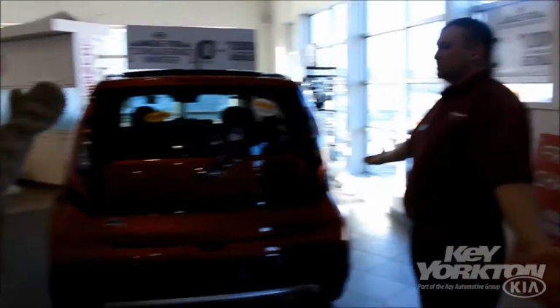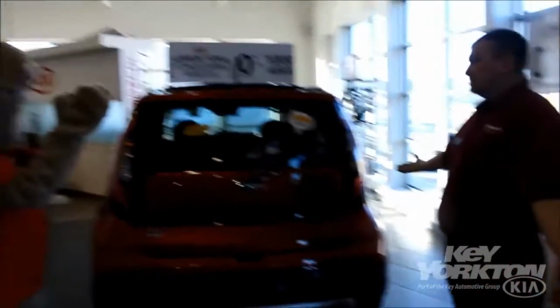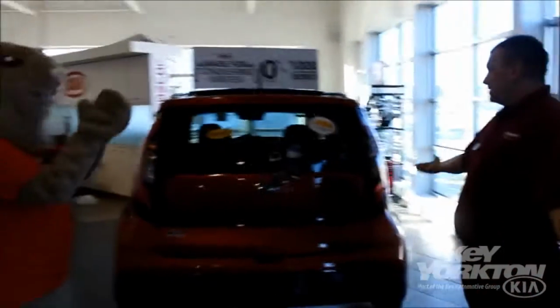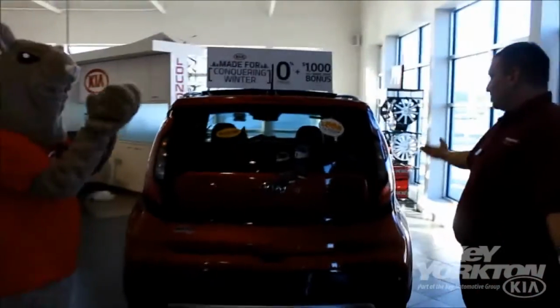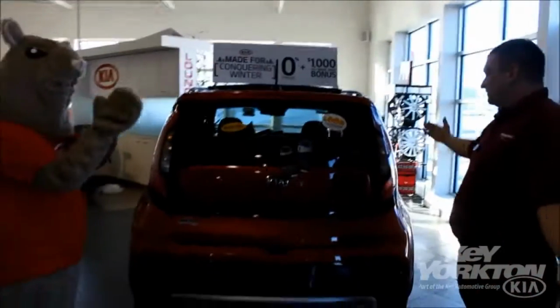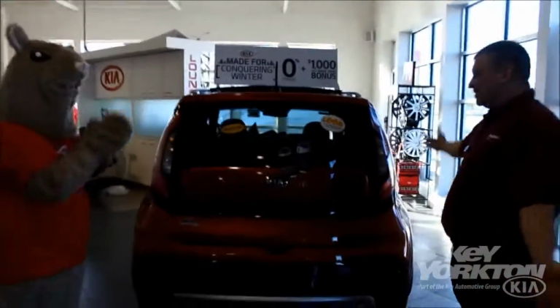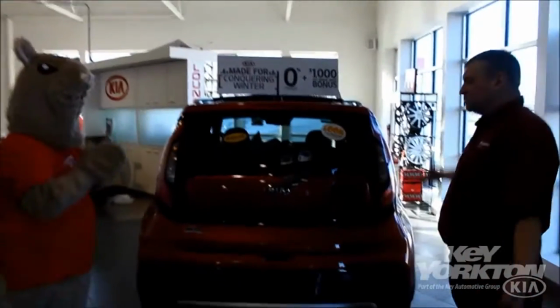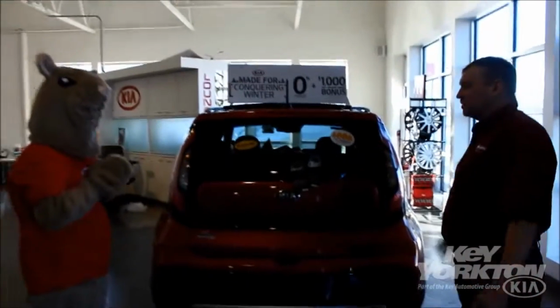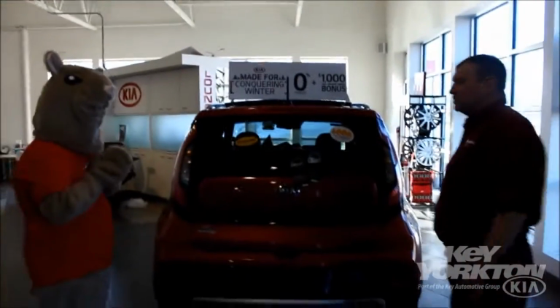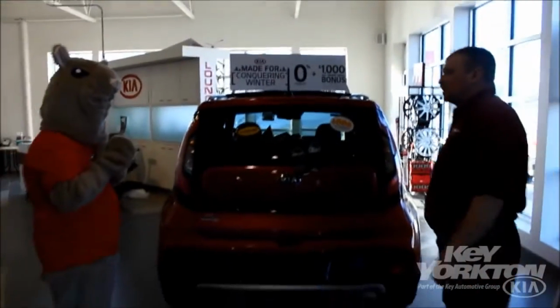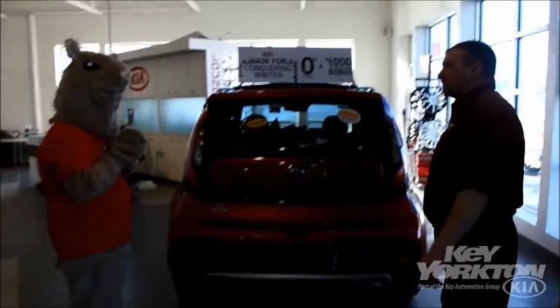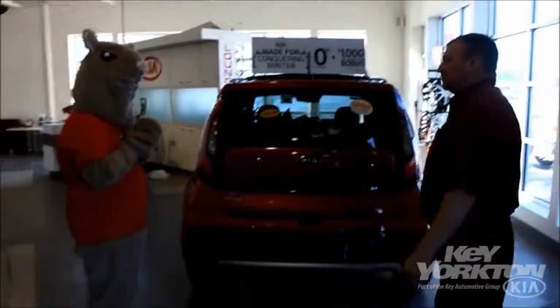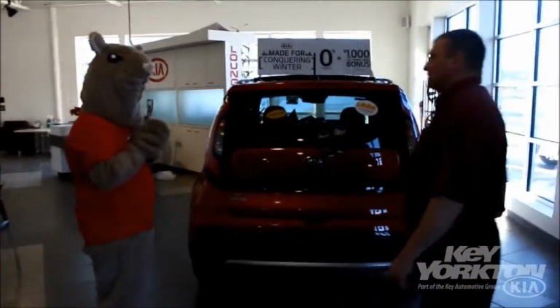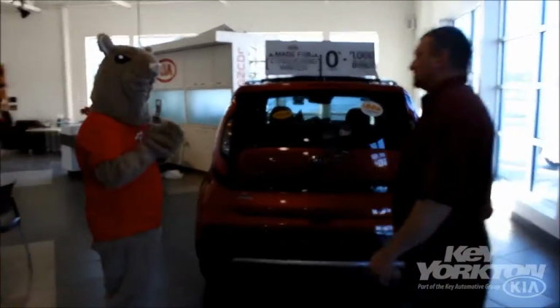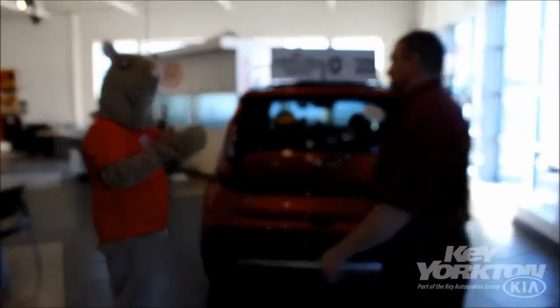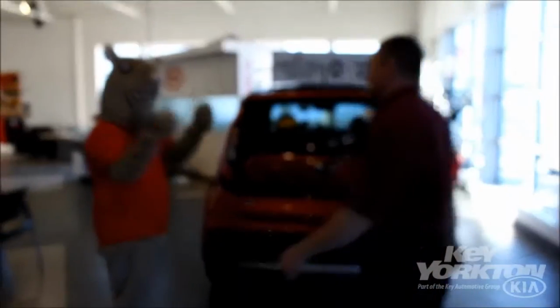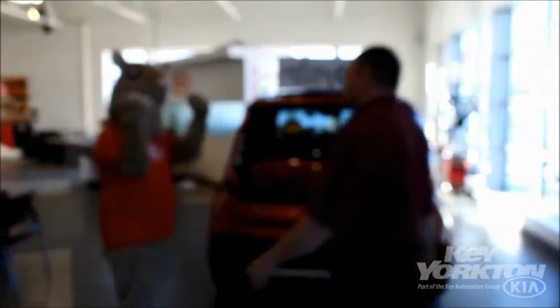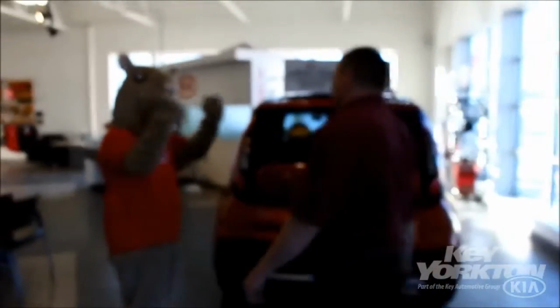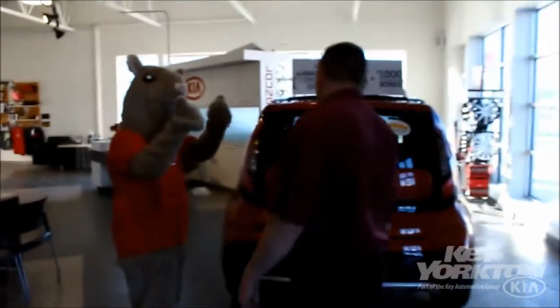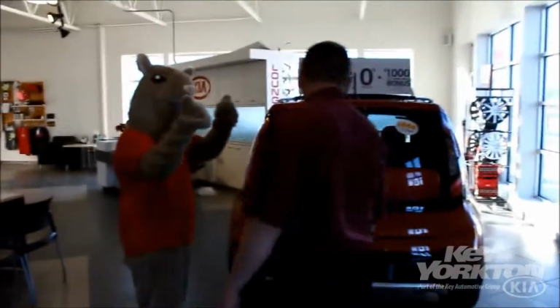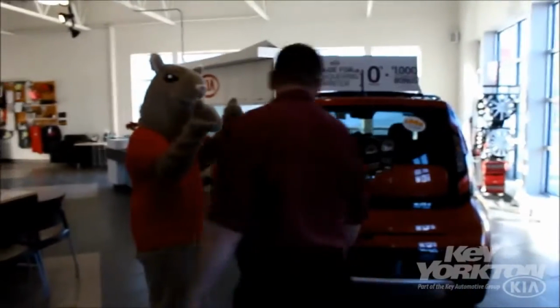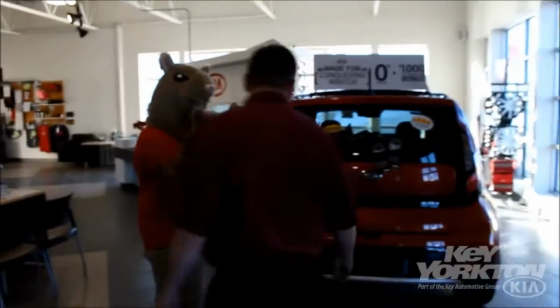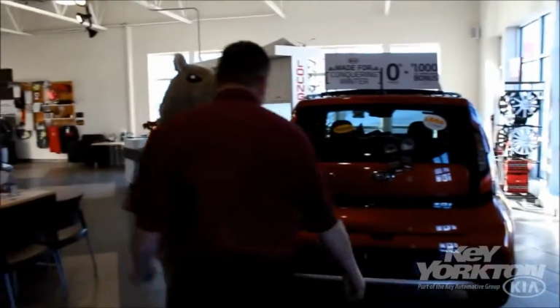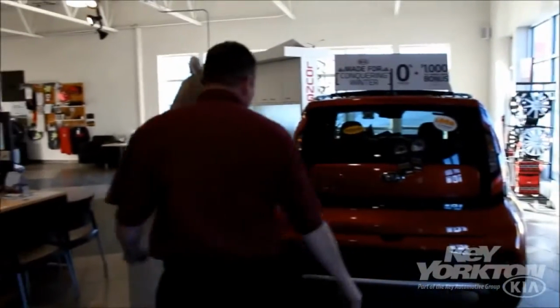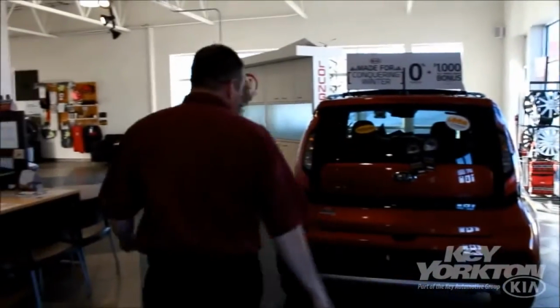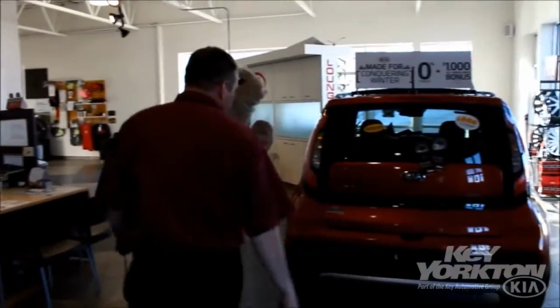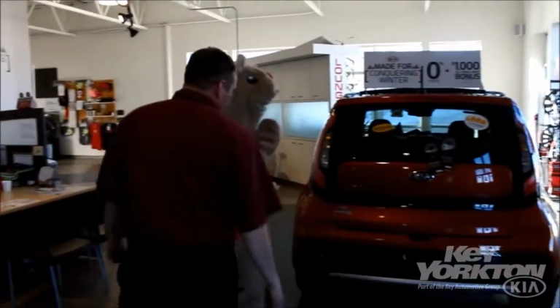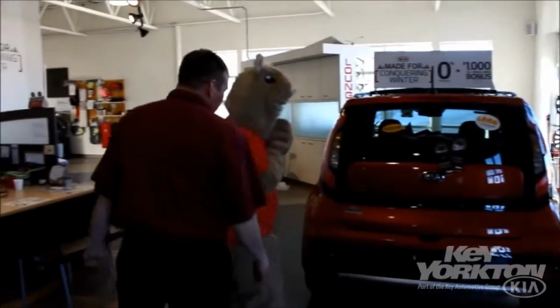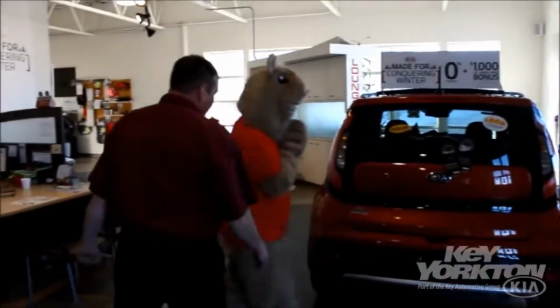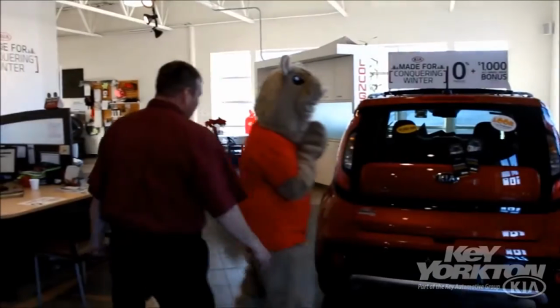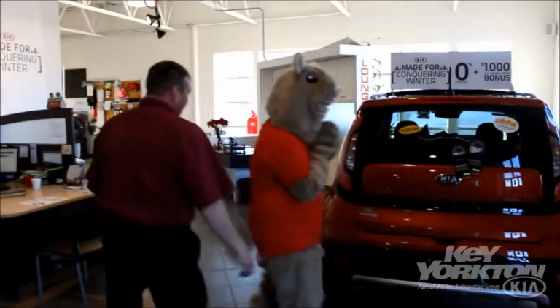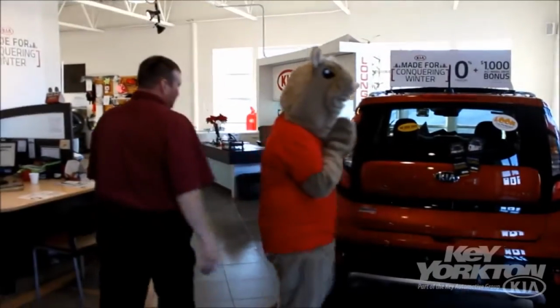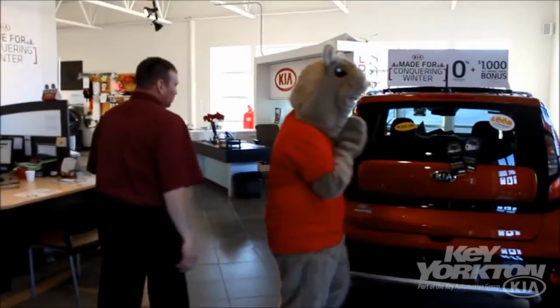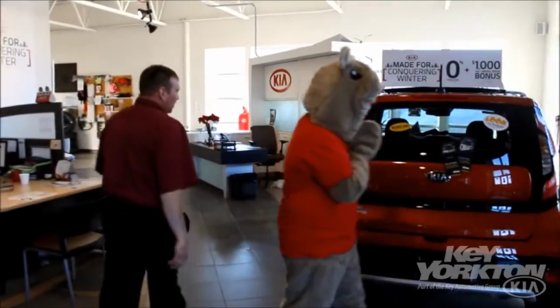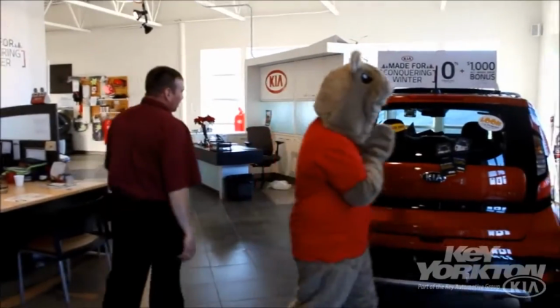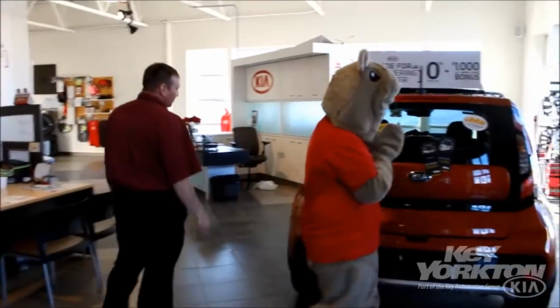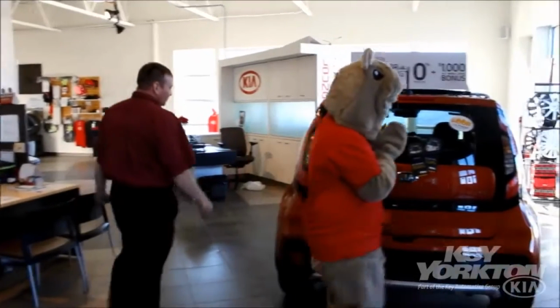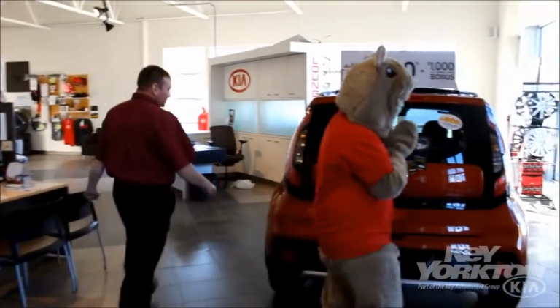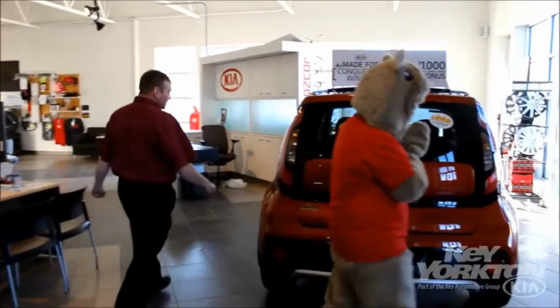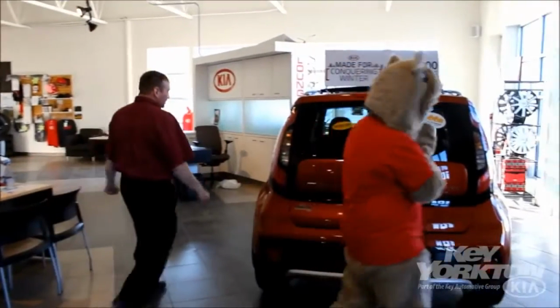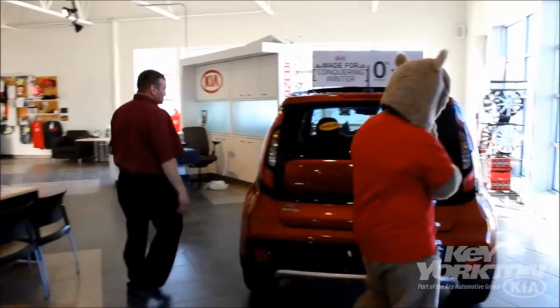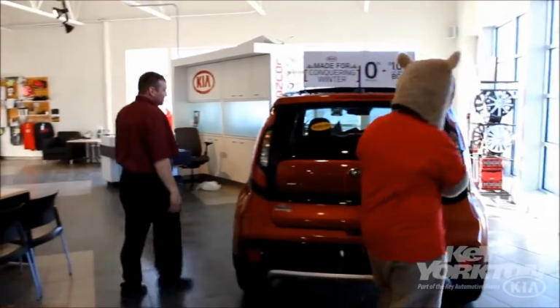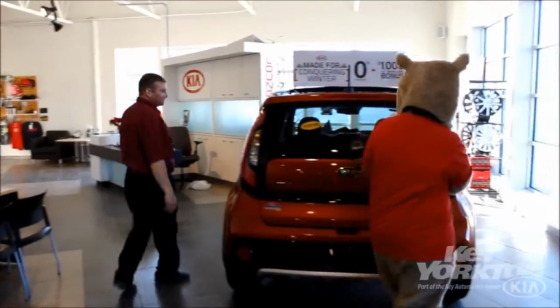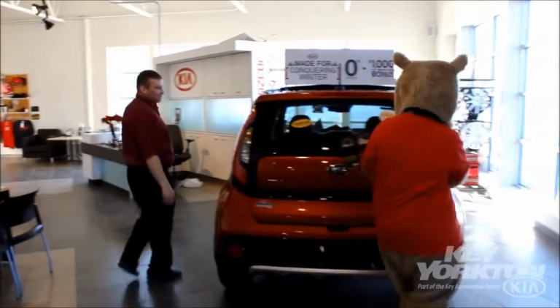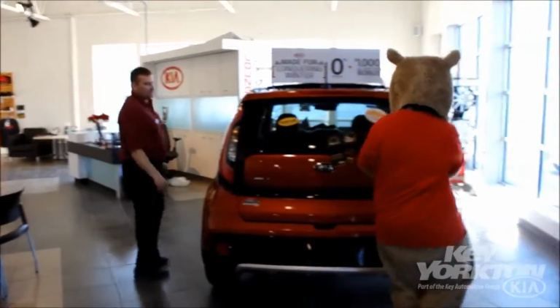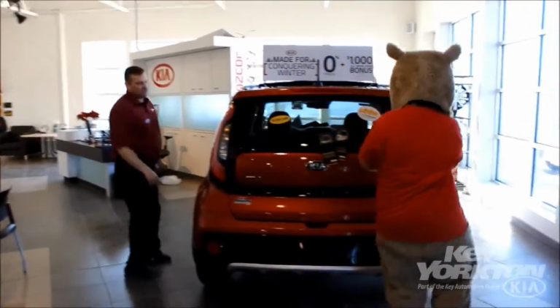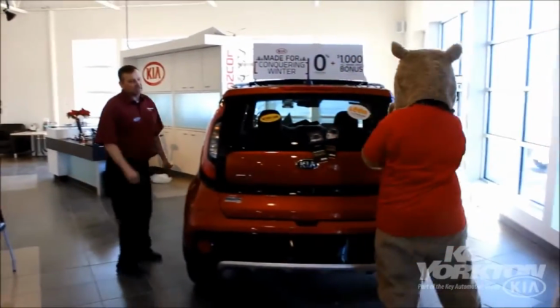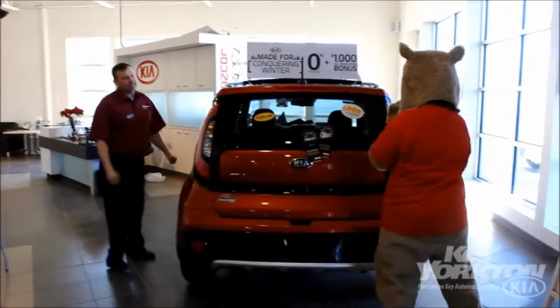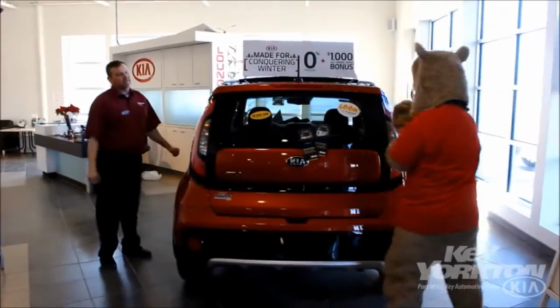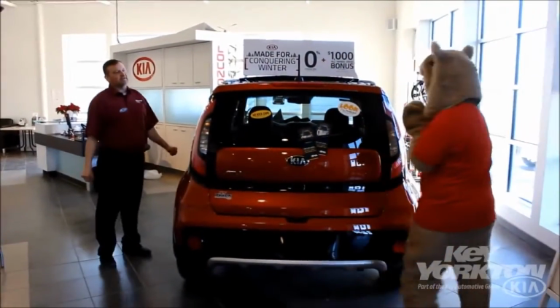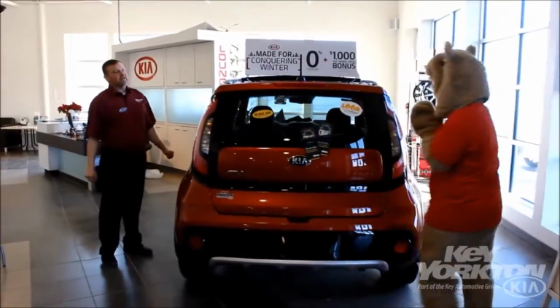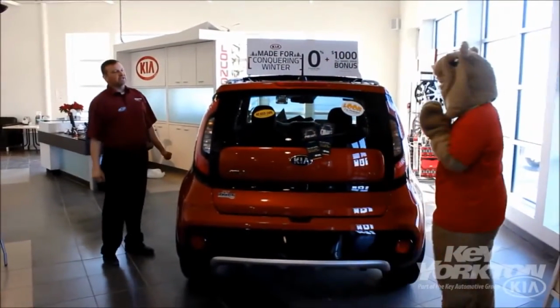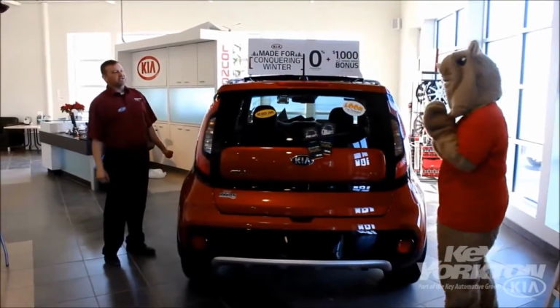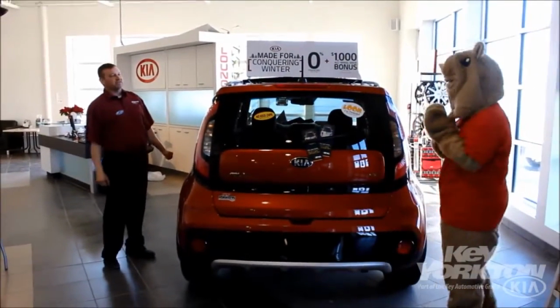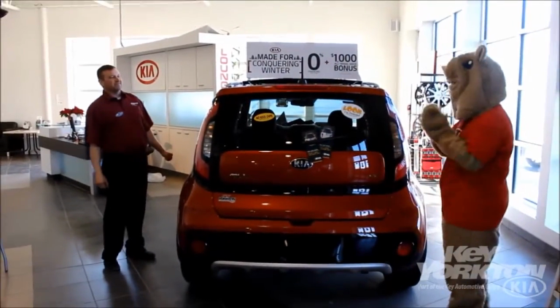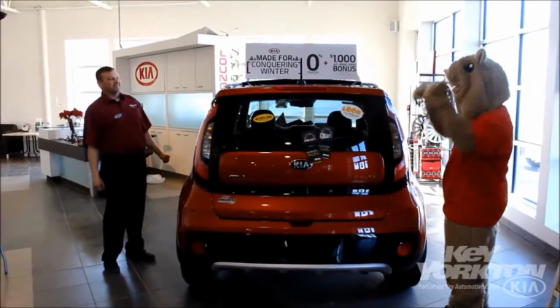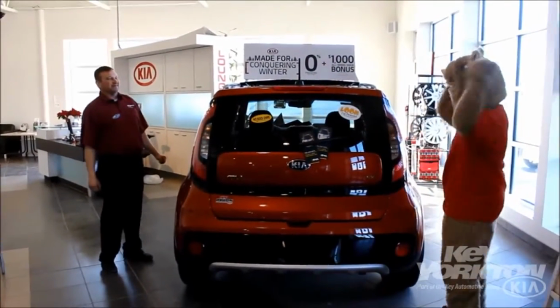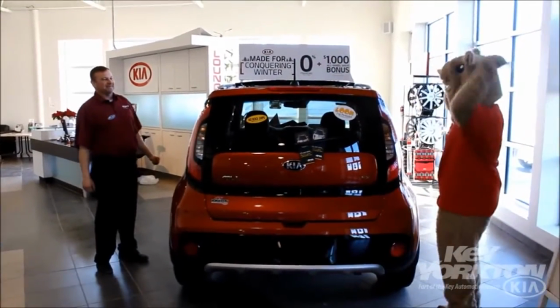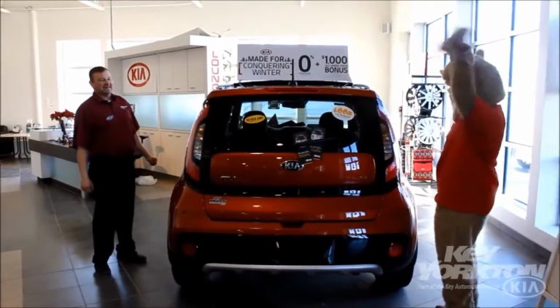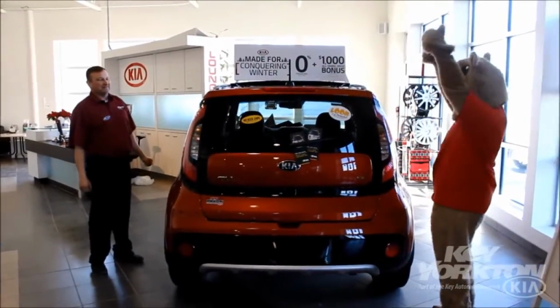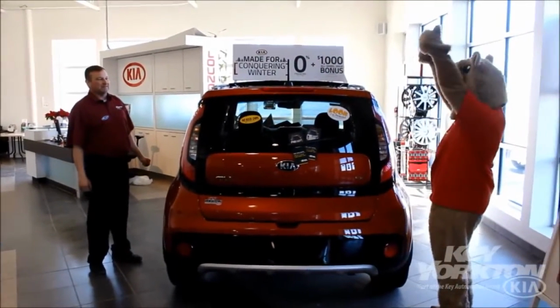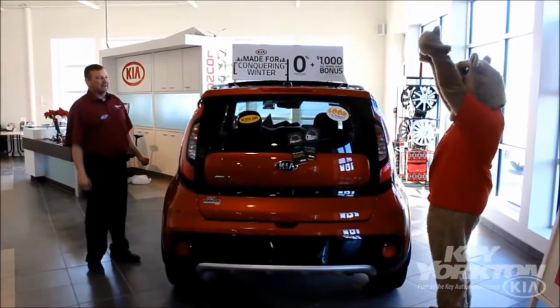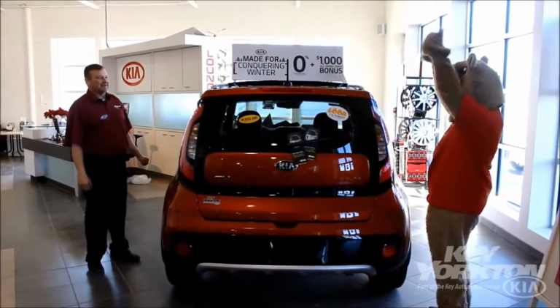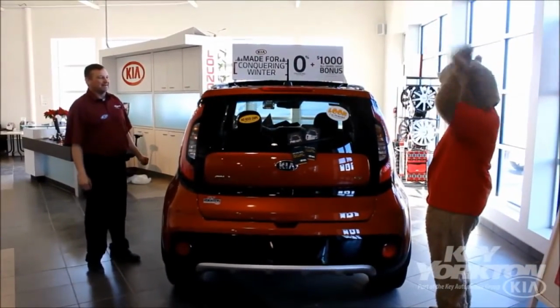Speaking of which, why don't we go for a little test drive in the new Kia Soul here in the wild orange and see if we can attract a bit of attention. What do you think about that?